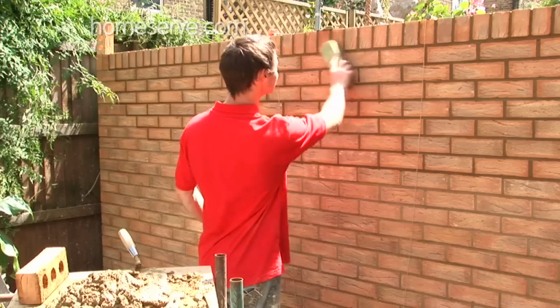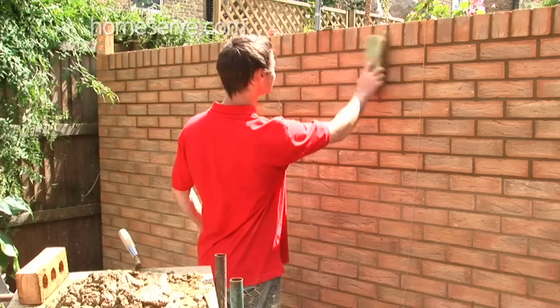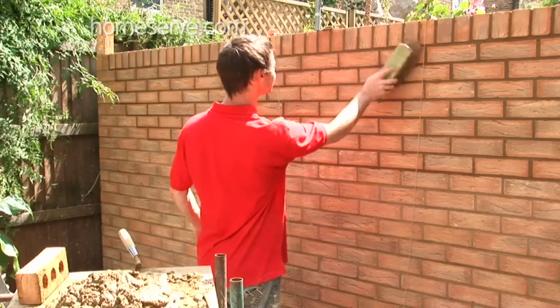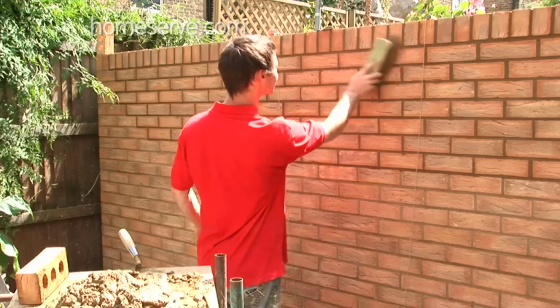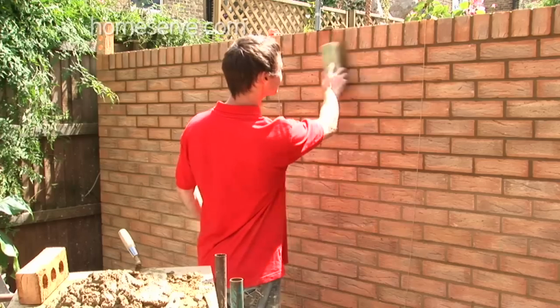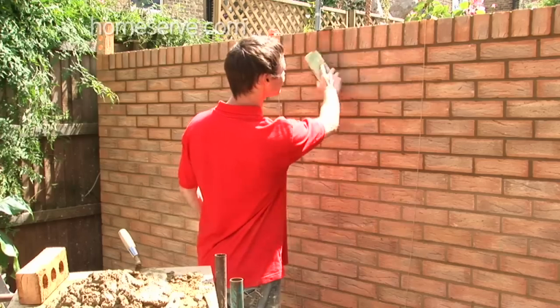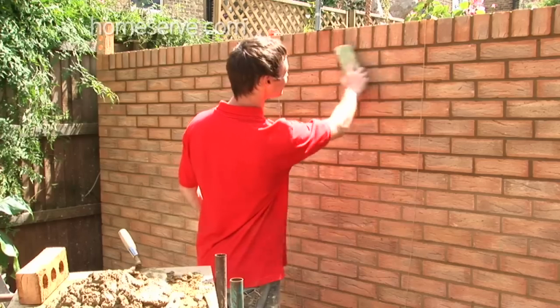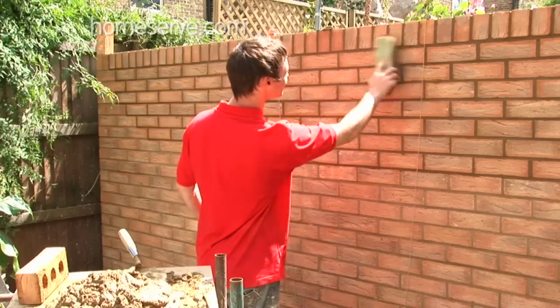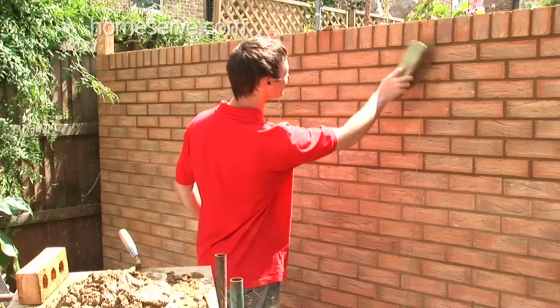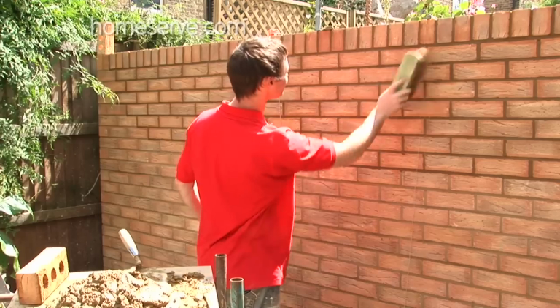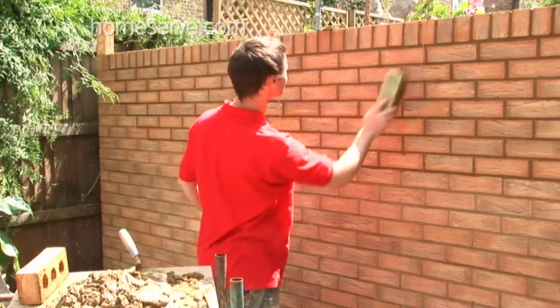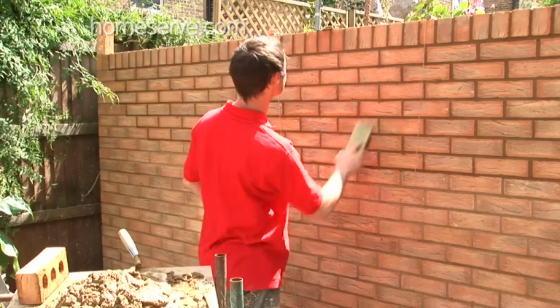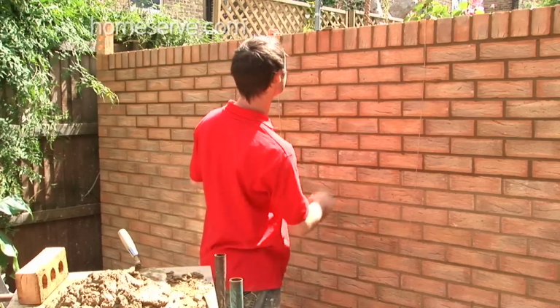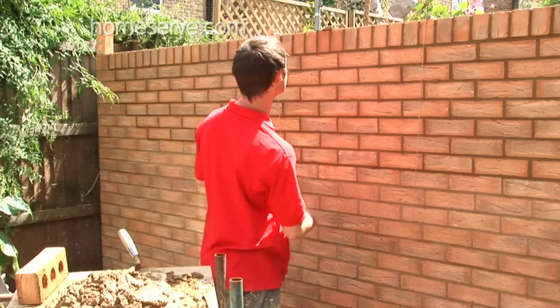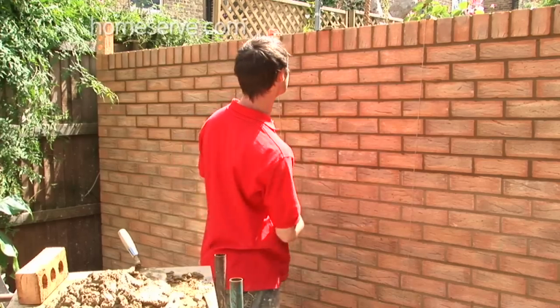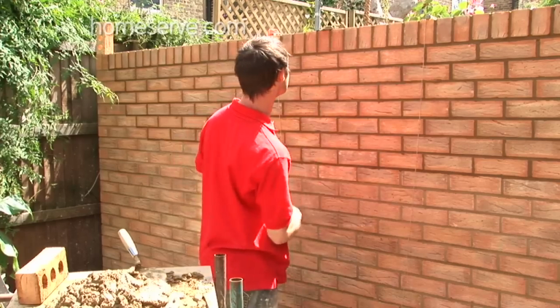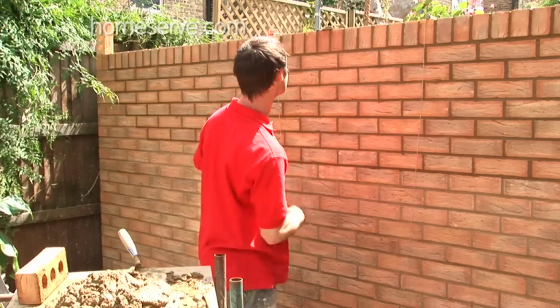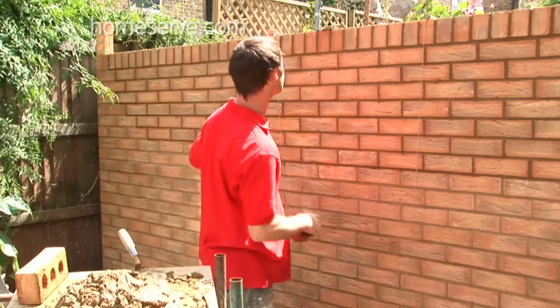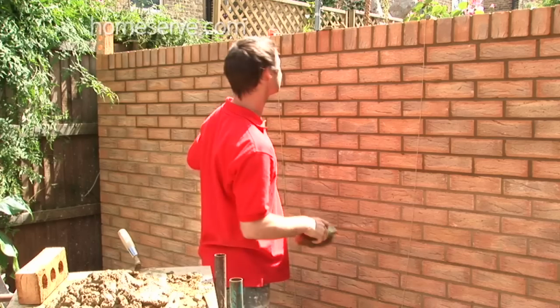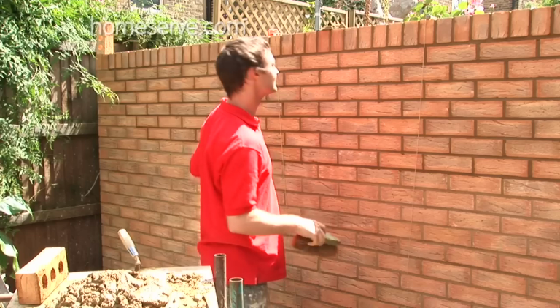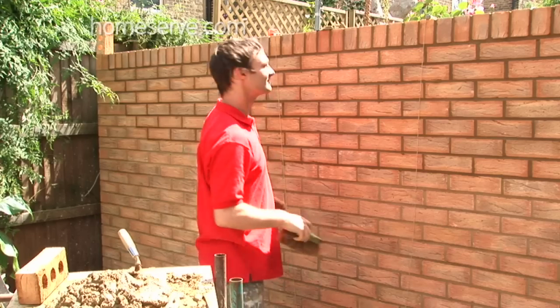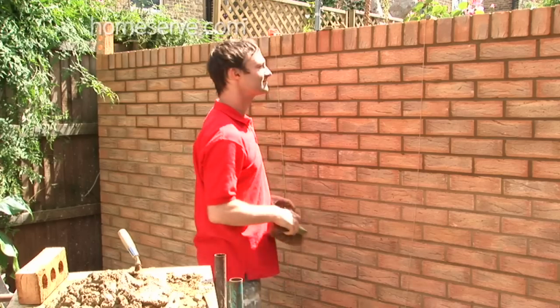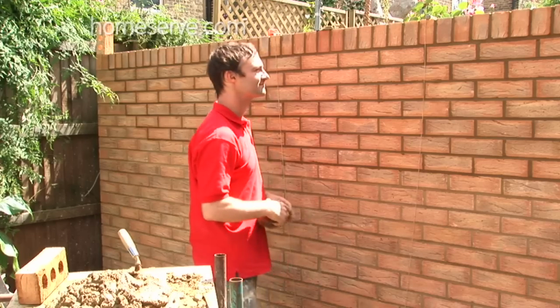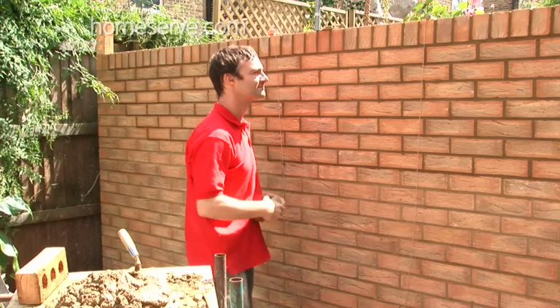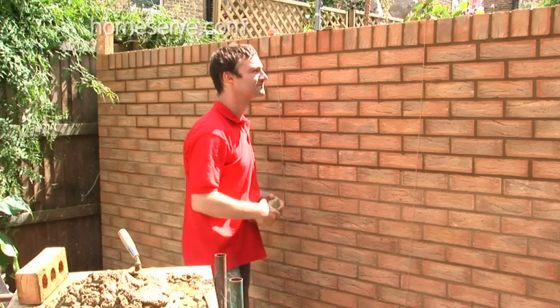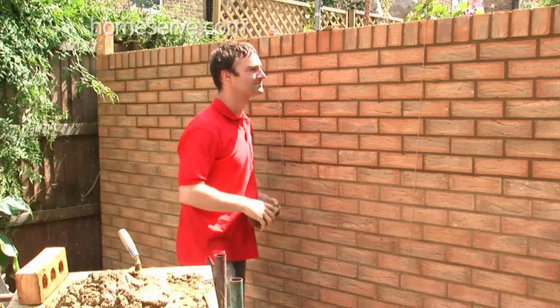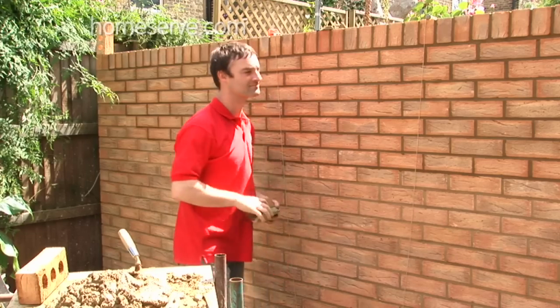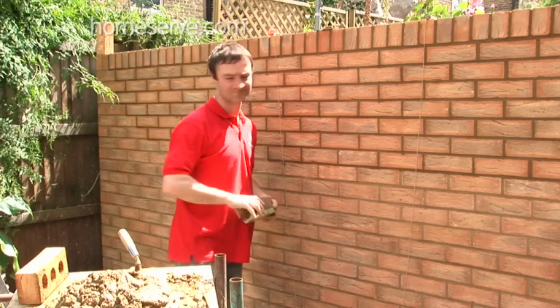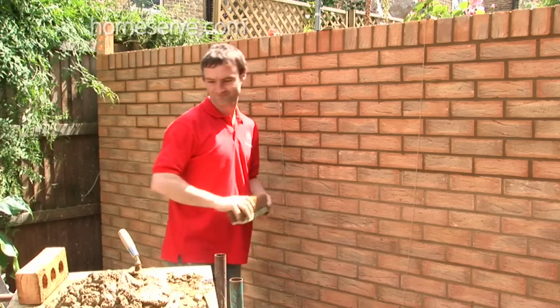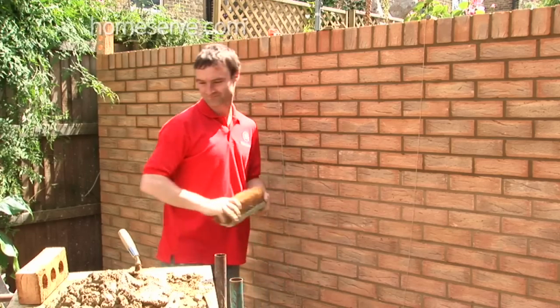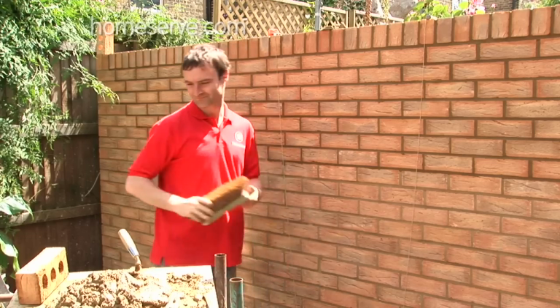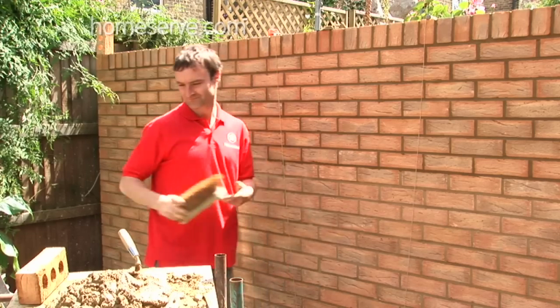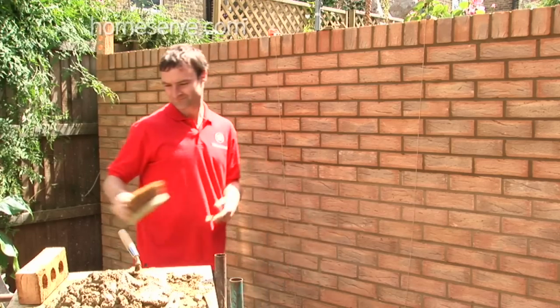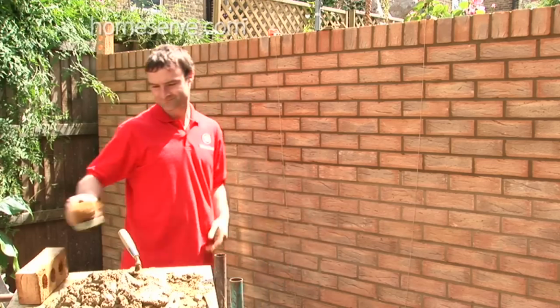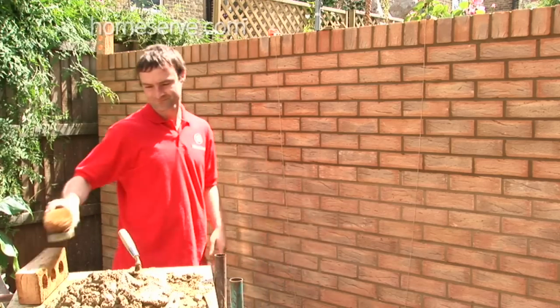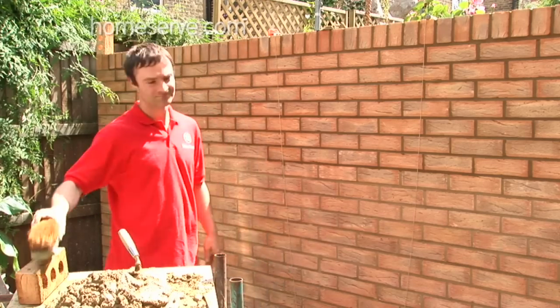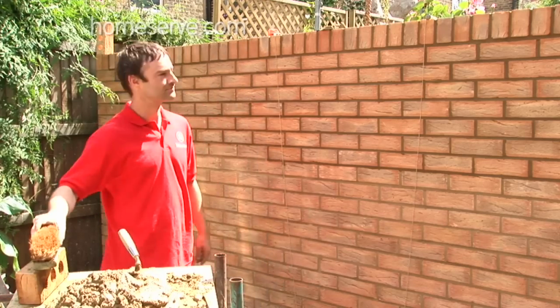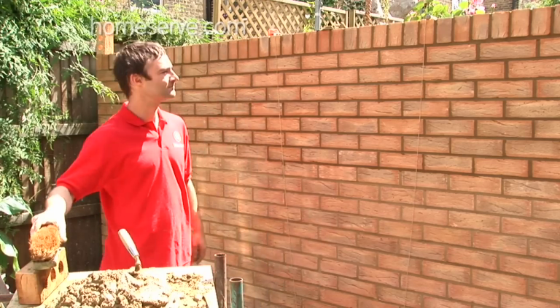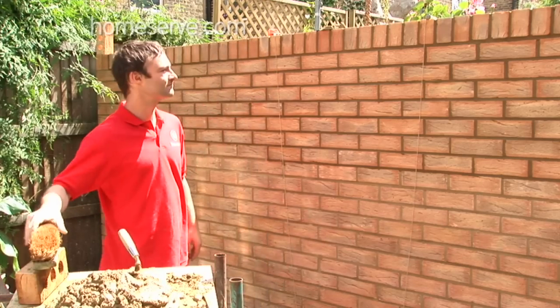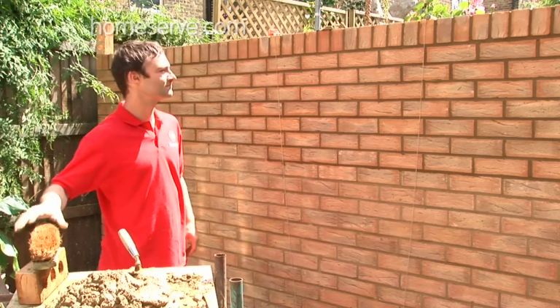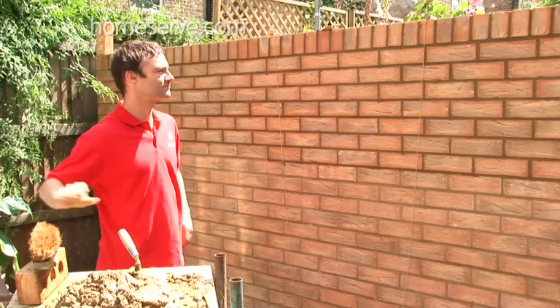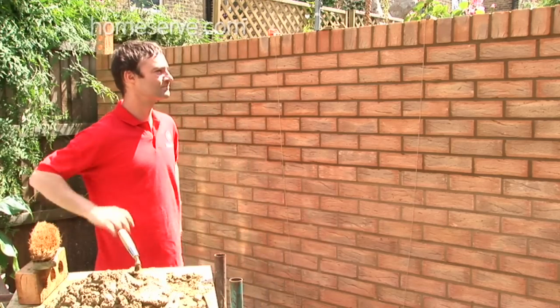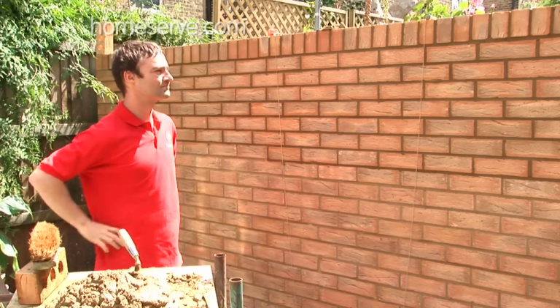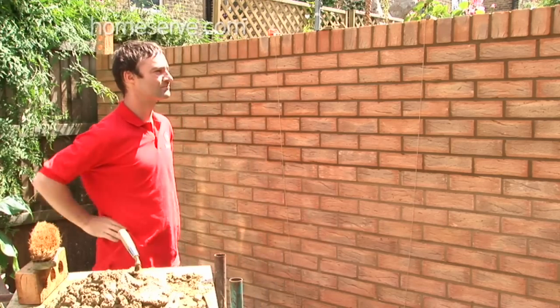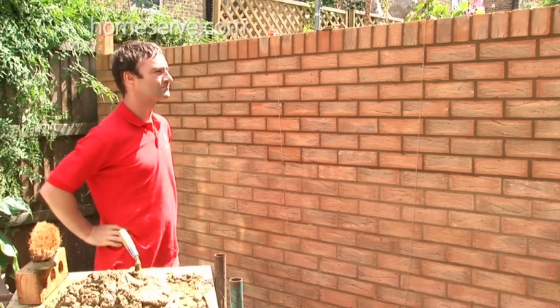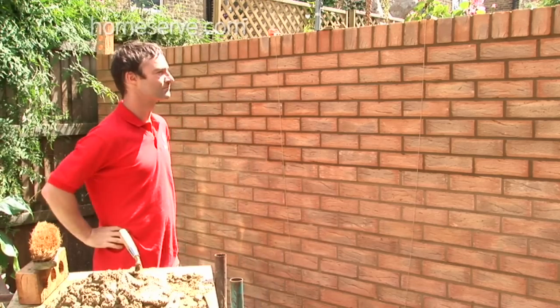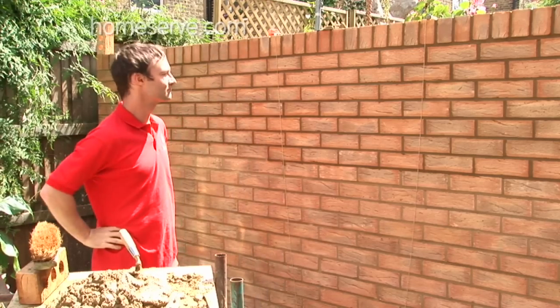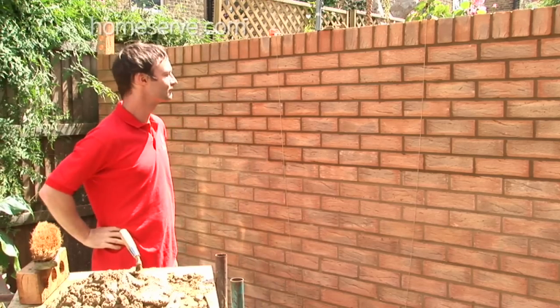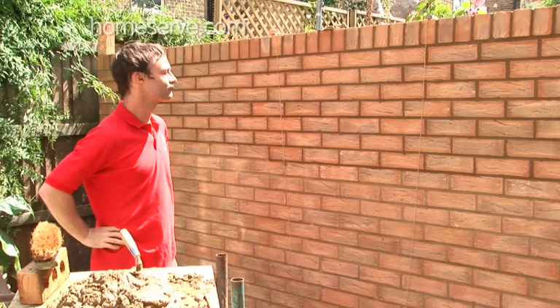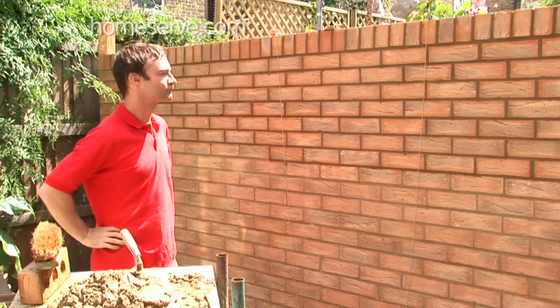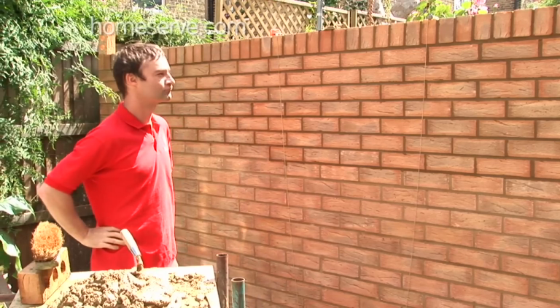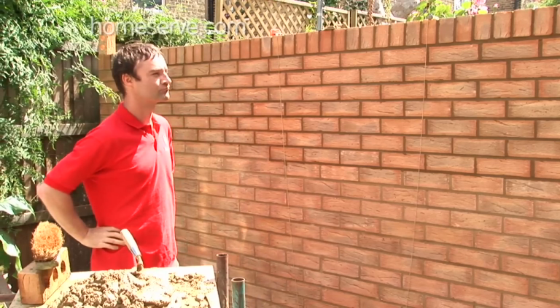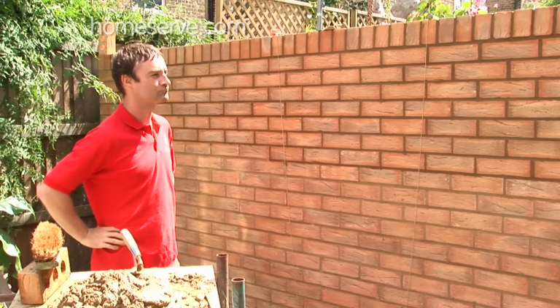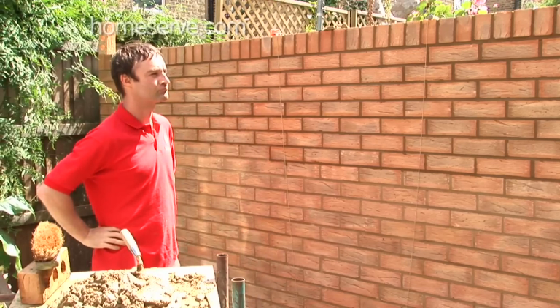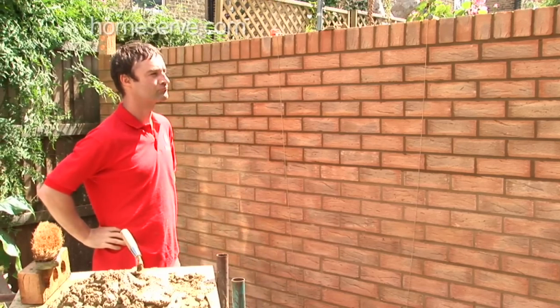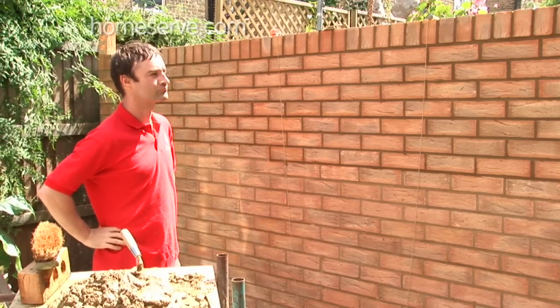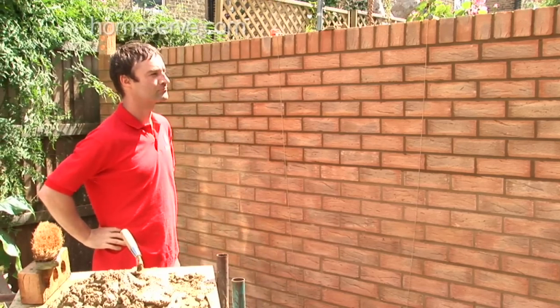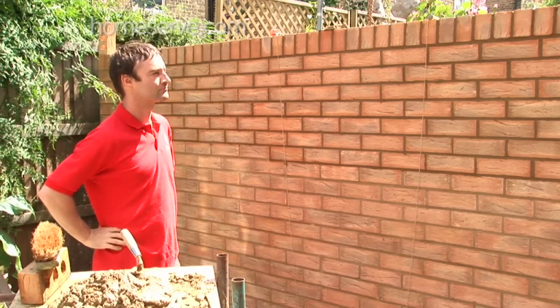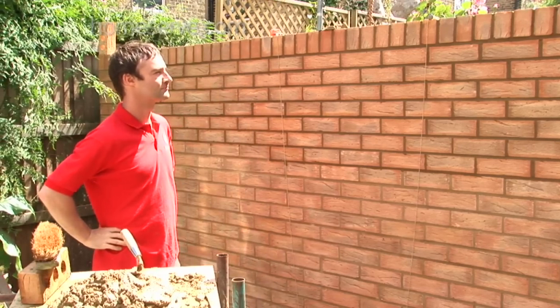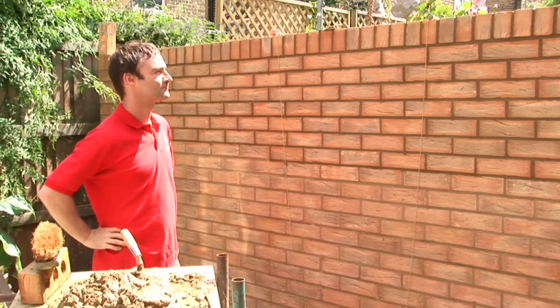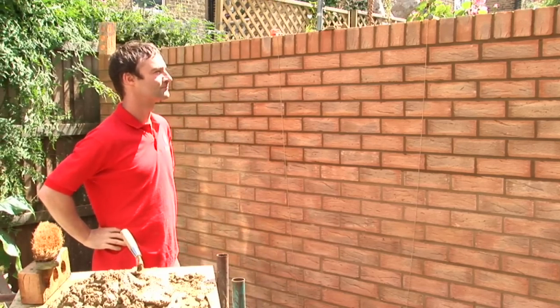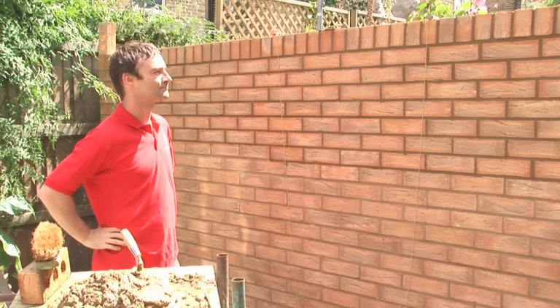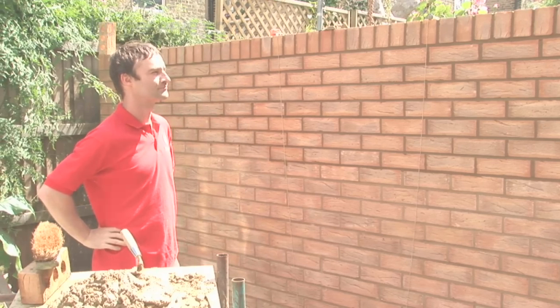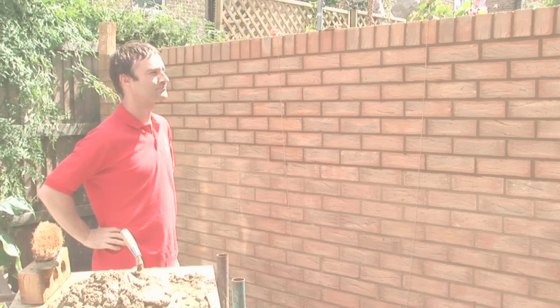That's the job done. But don't forget, if it doesn't look quite right, you can always call HomeServe and we'll sort it out for you.